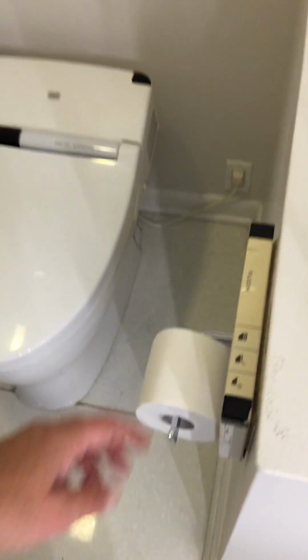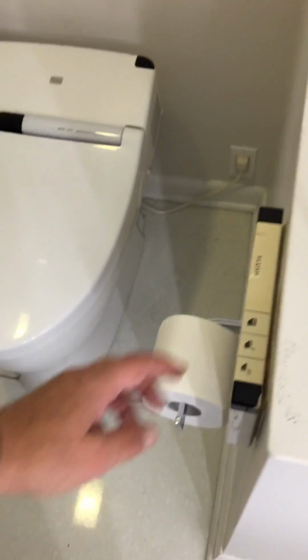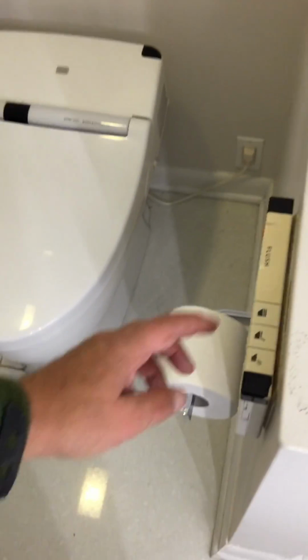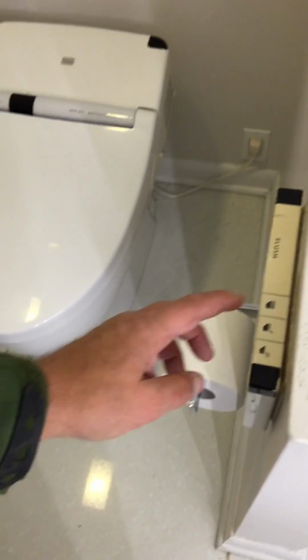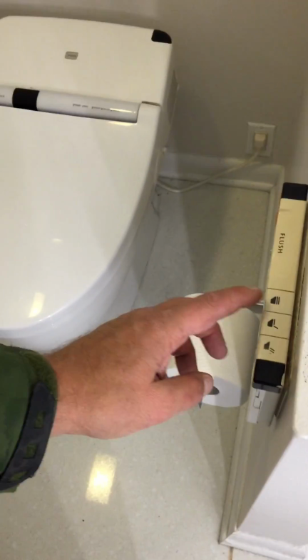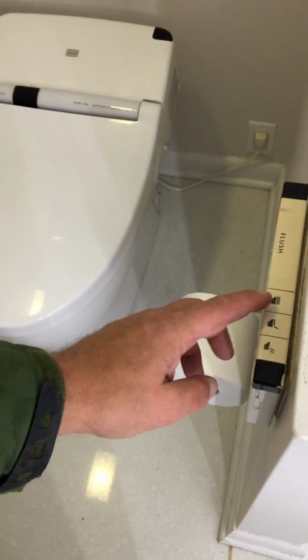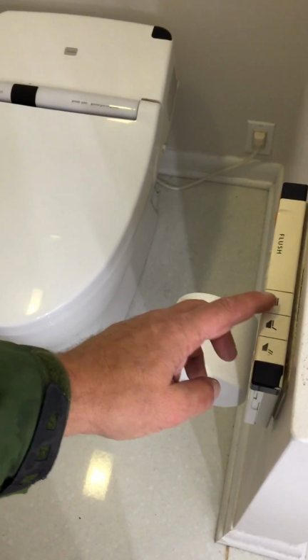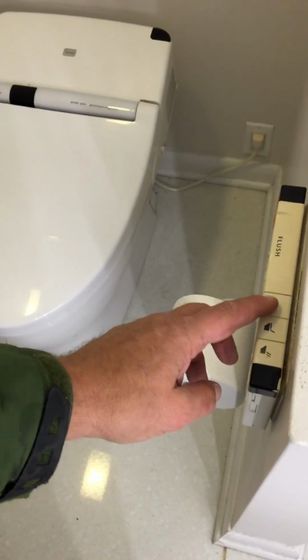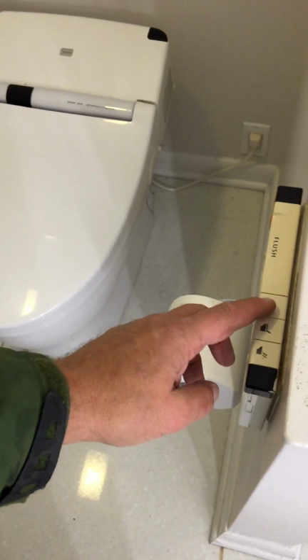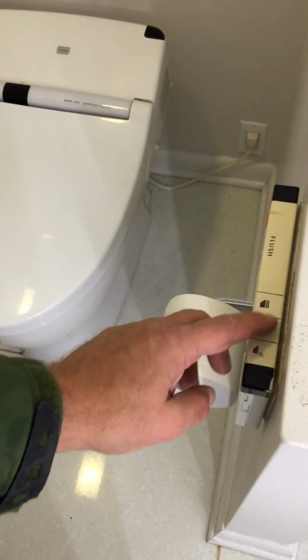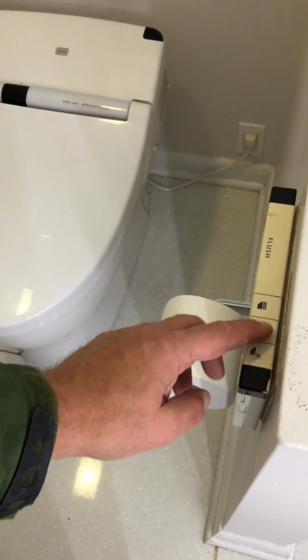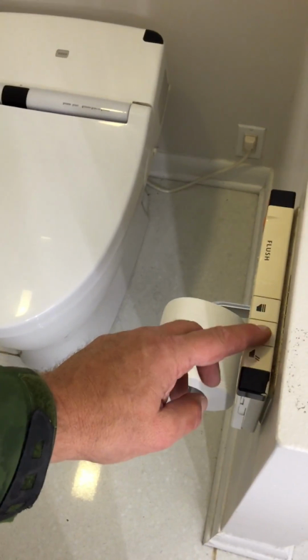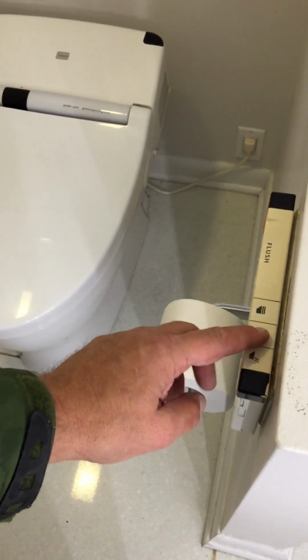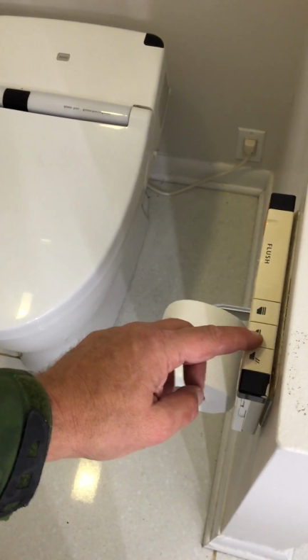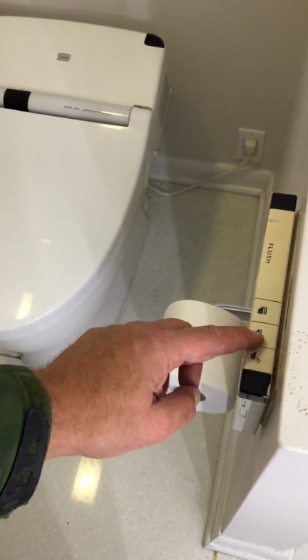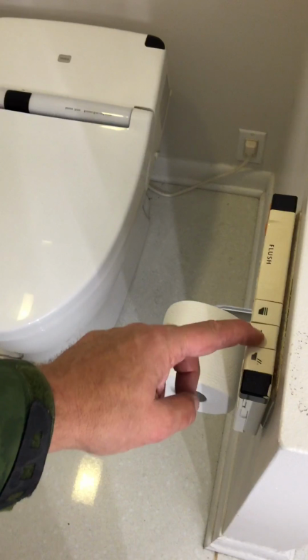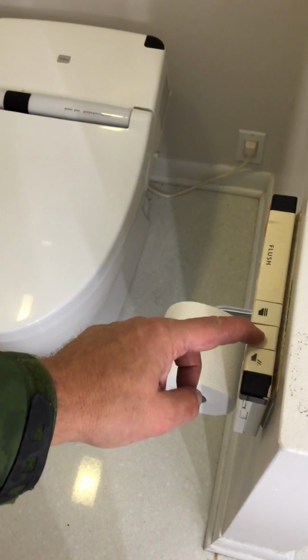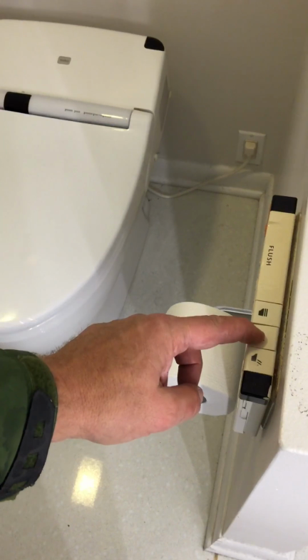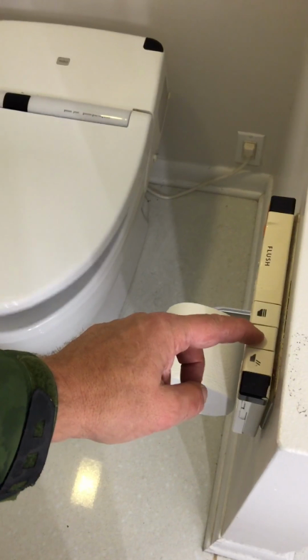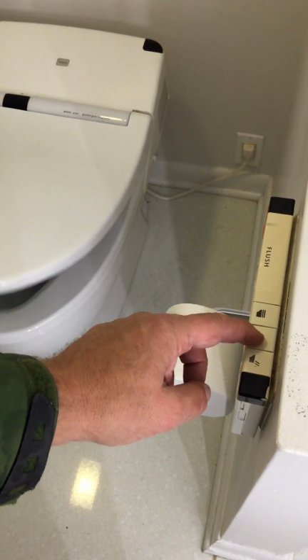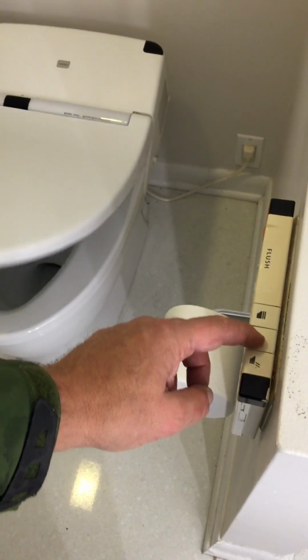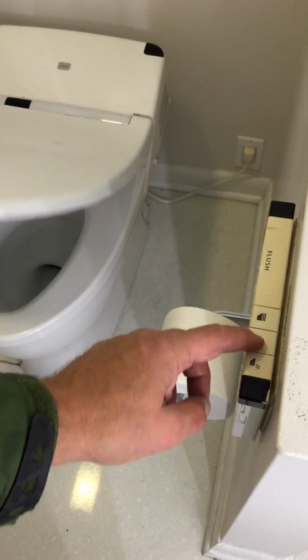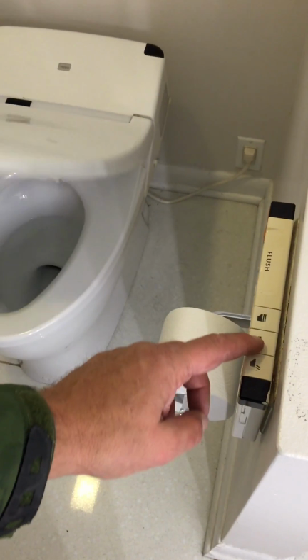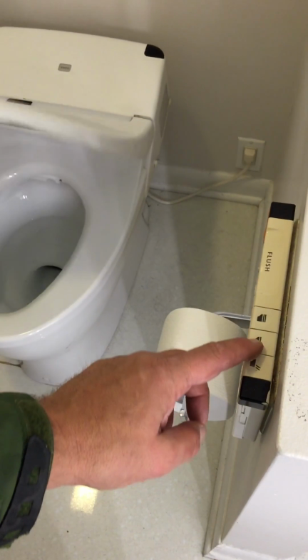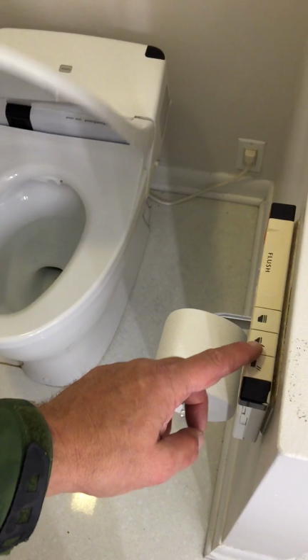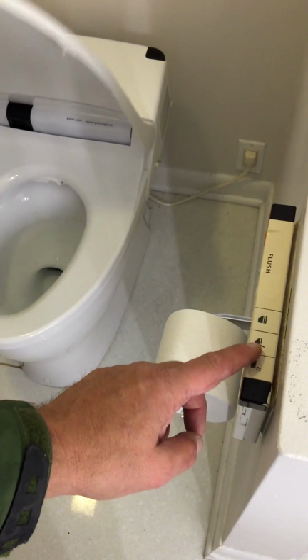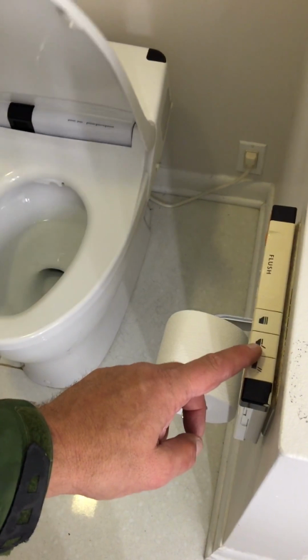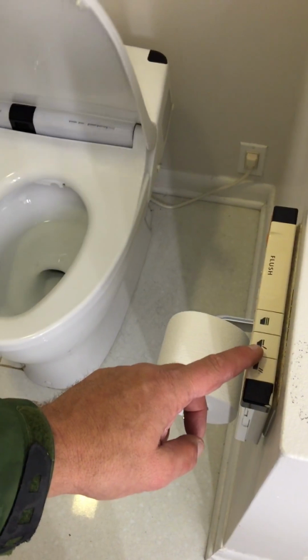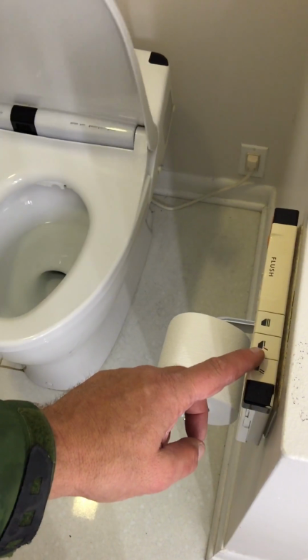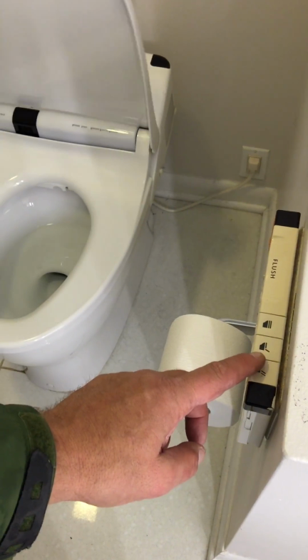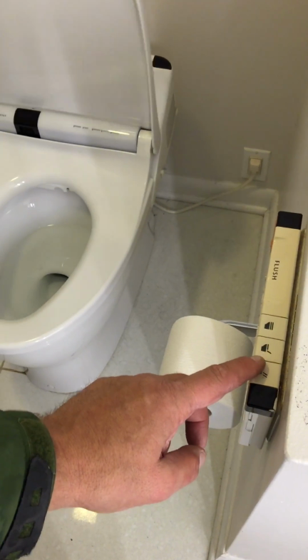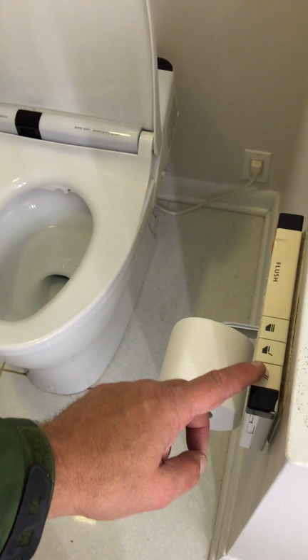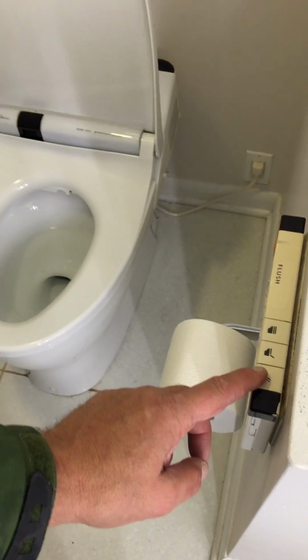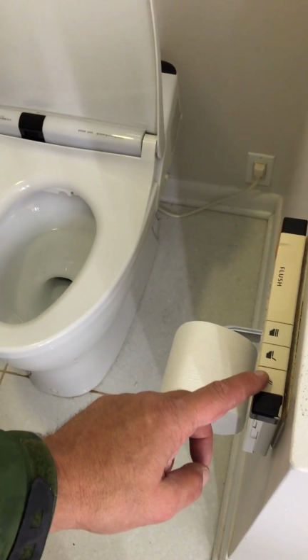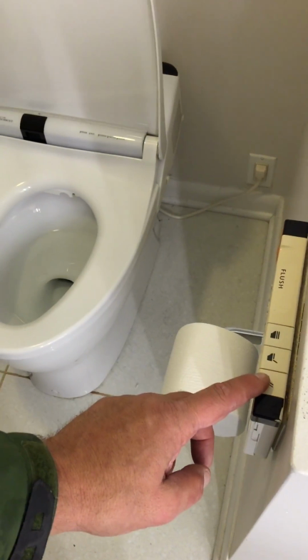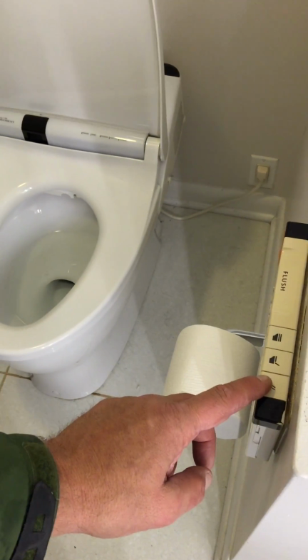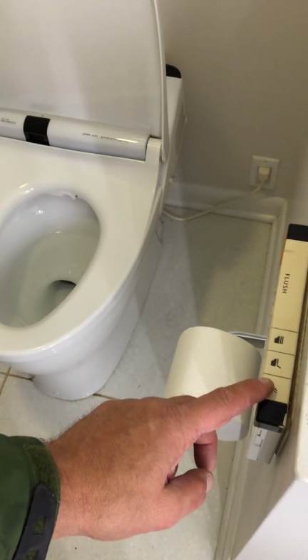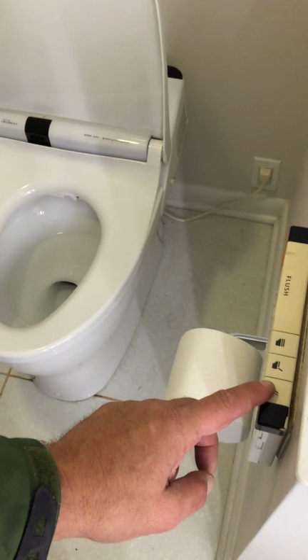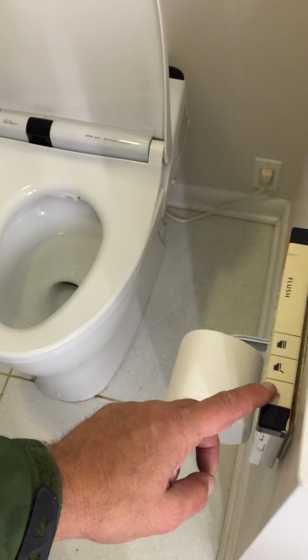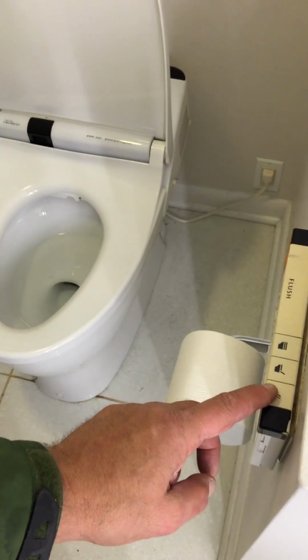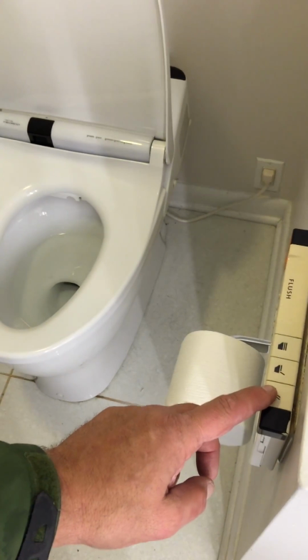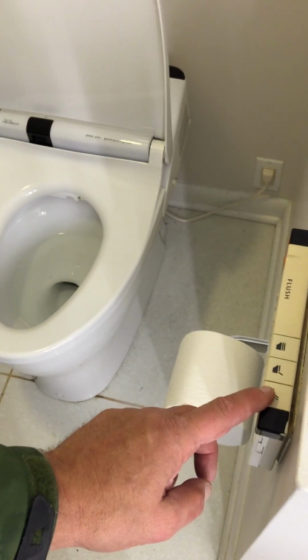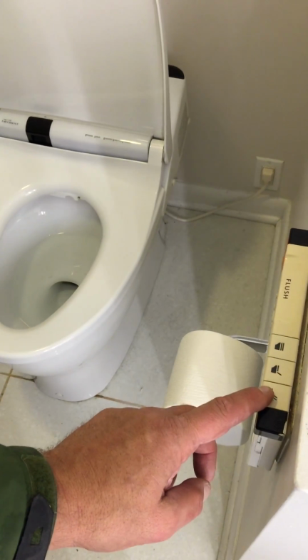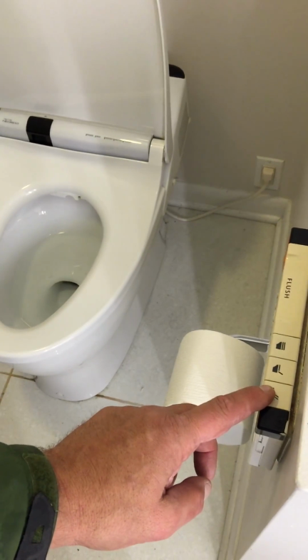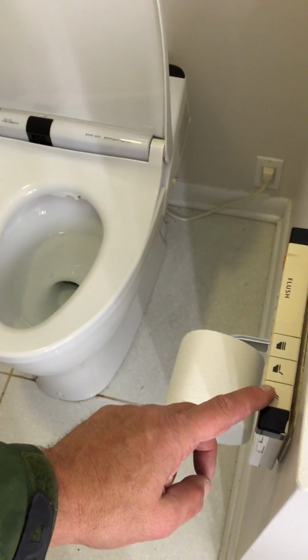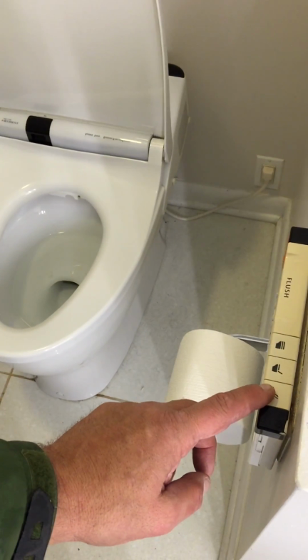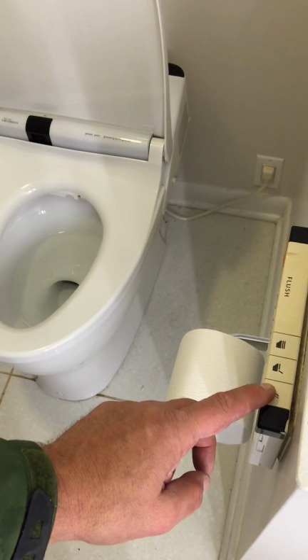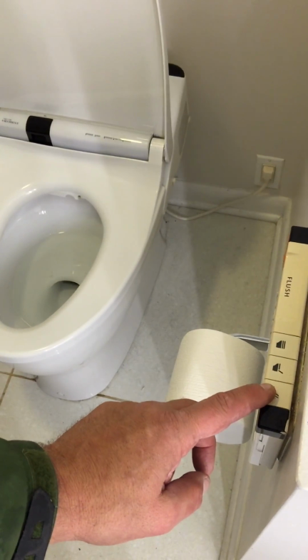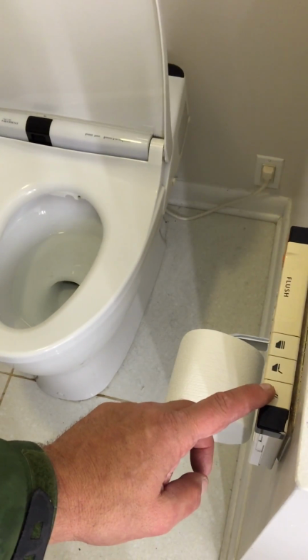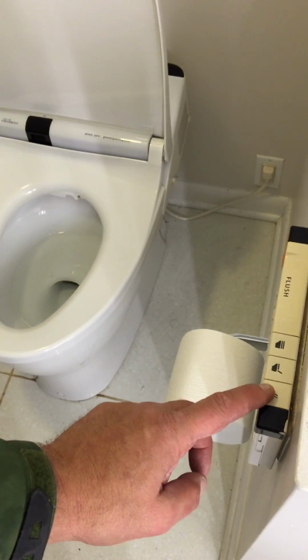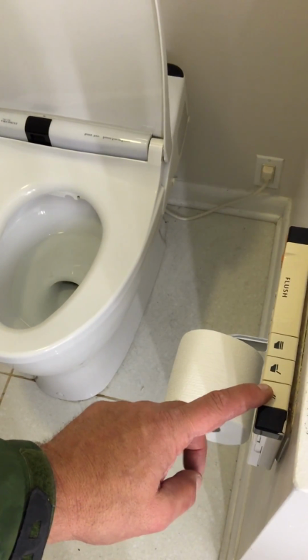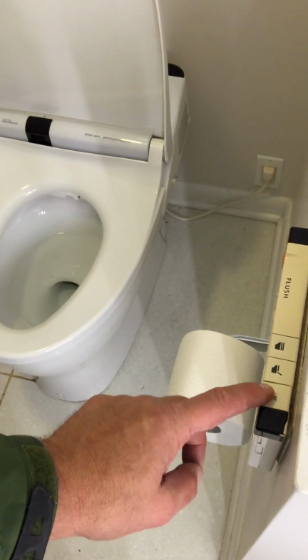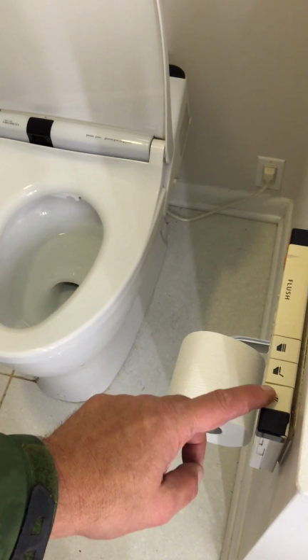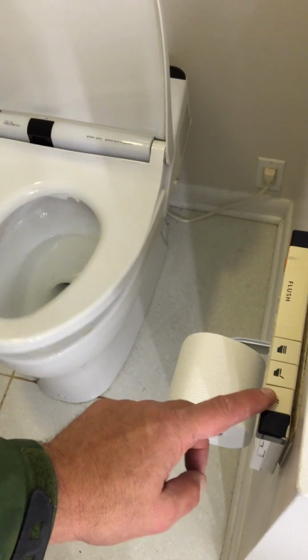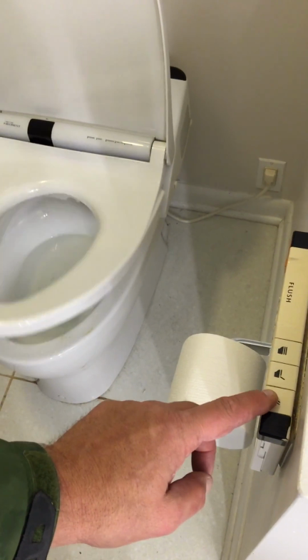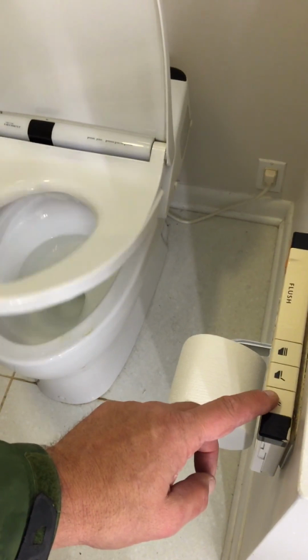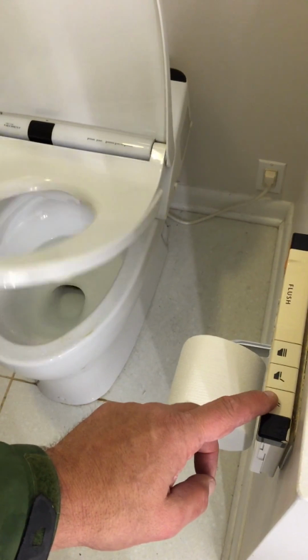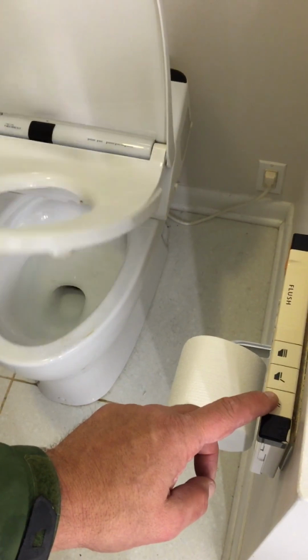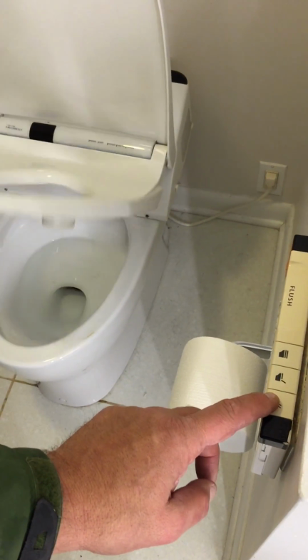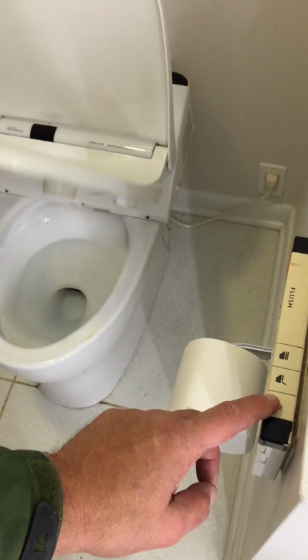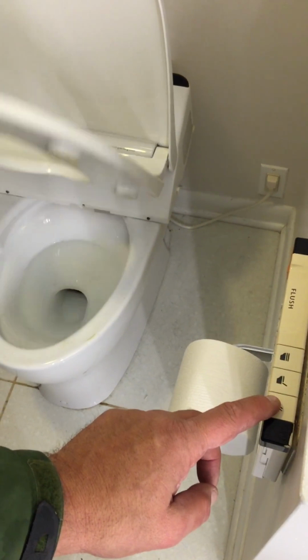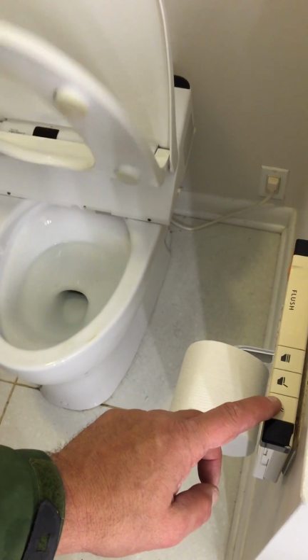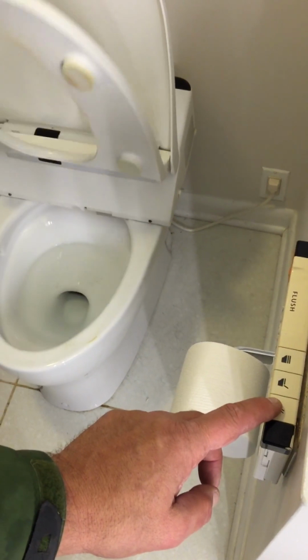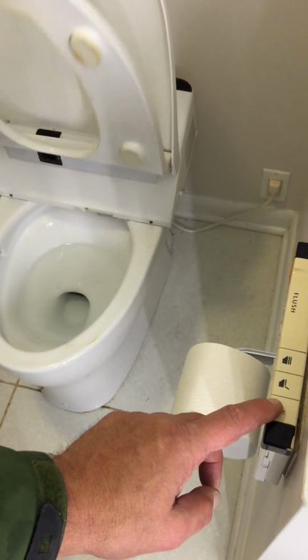I push this button, it opens the top cover. I push the other one, opens up the rim.